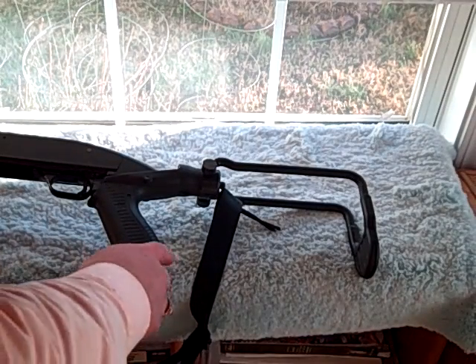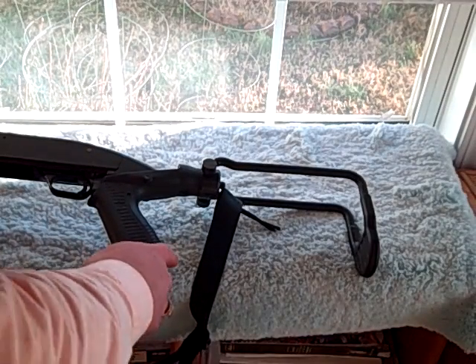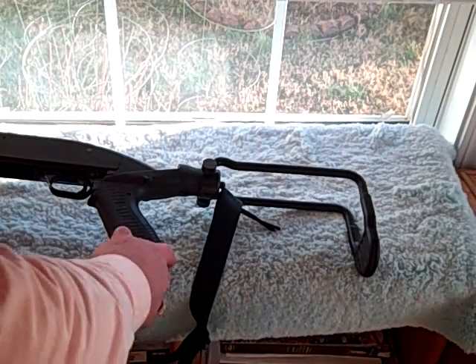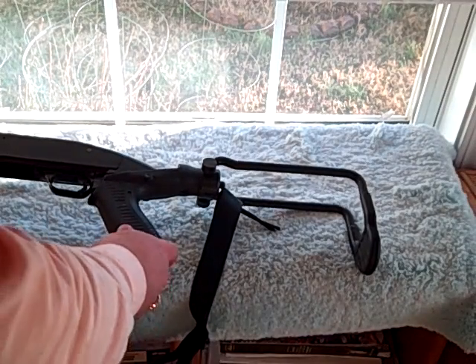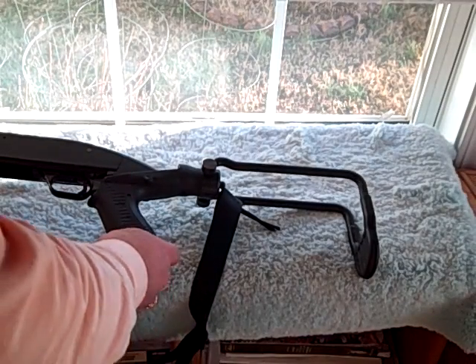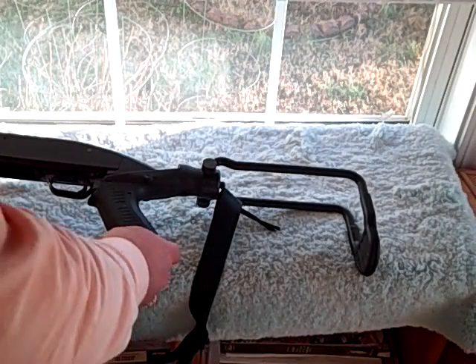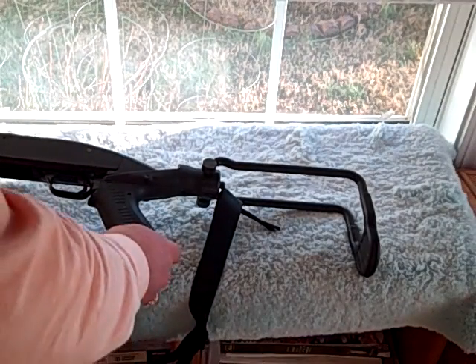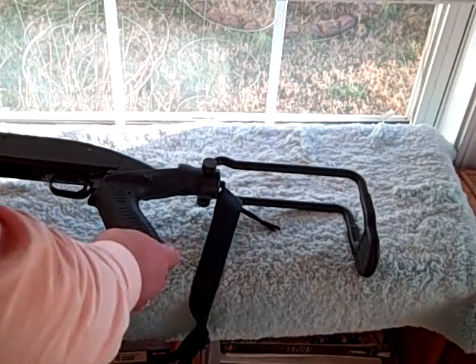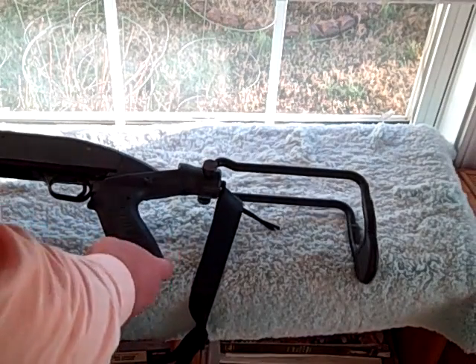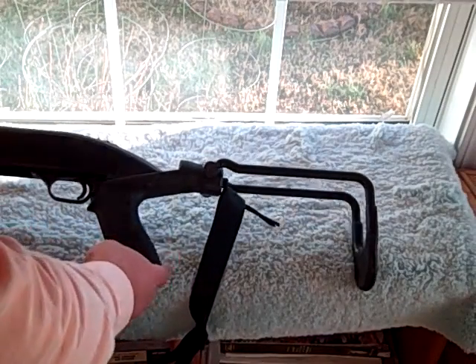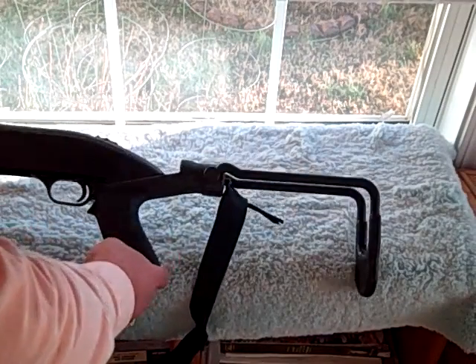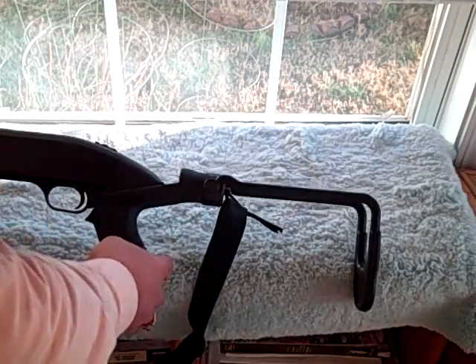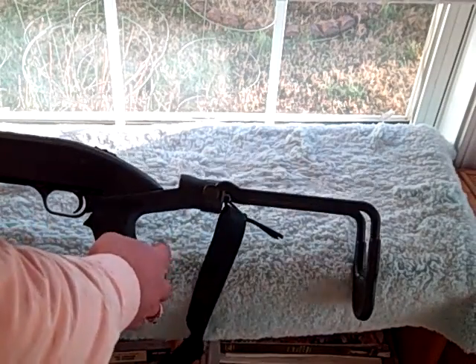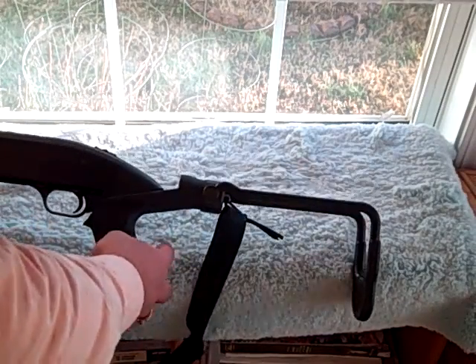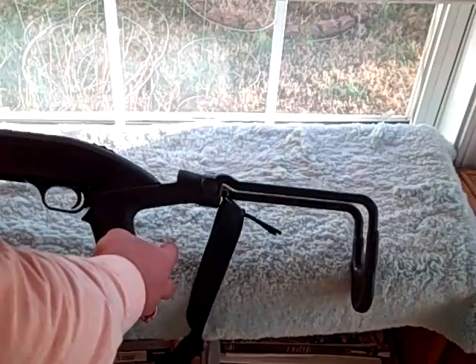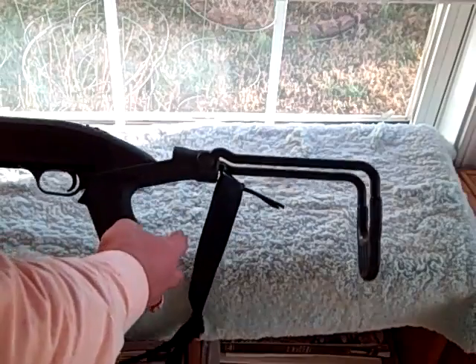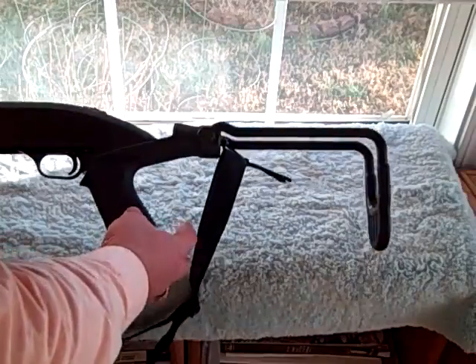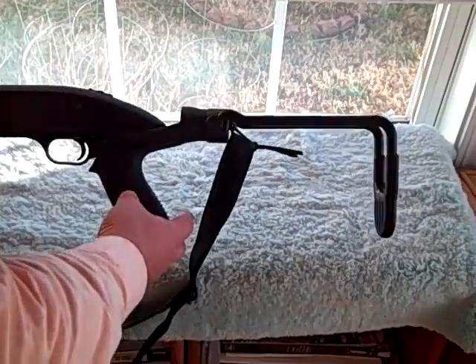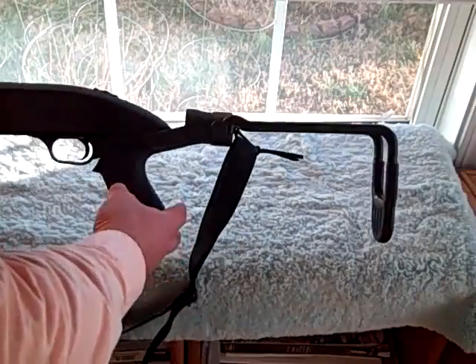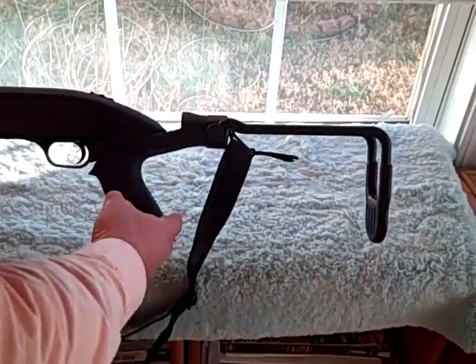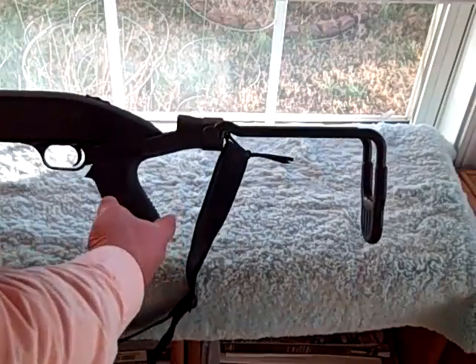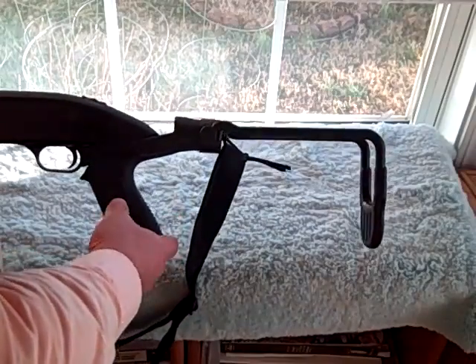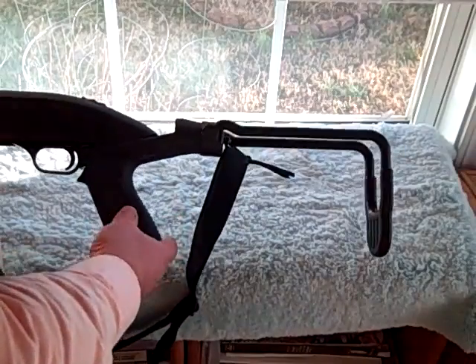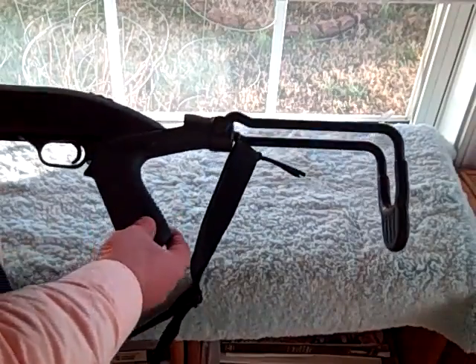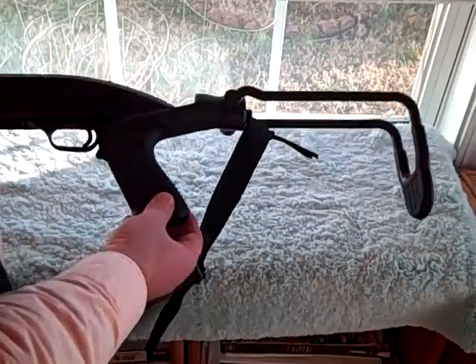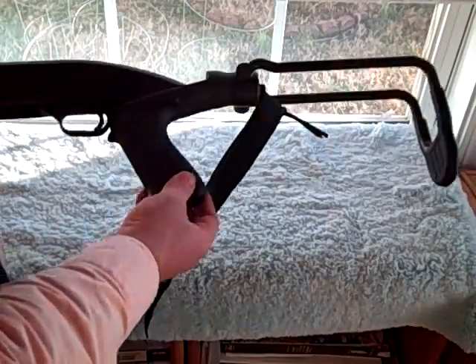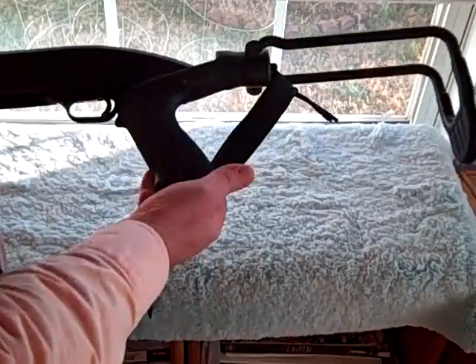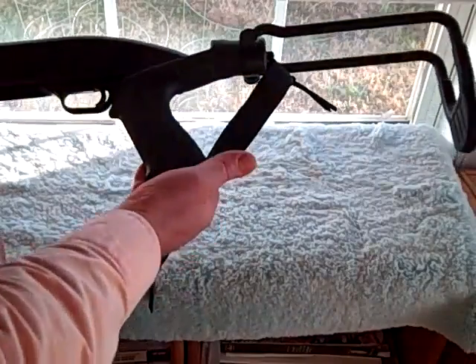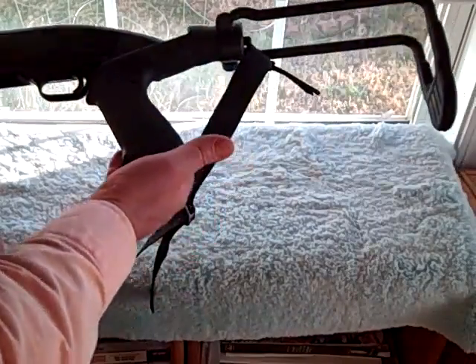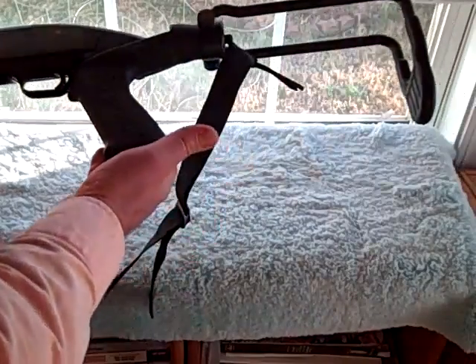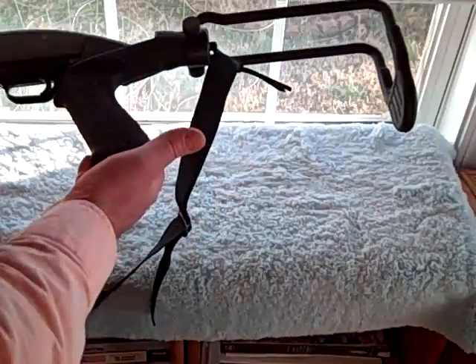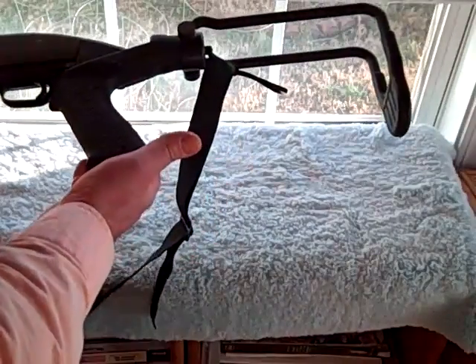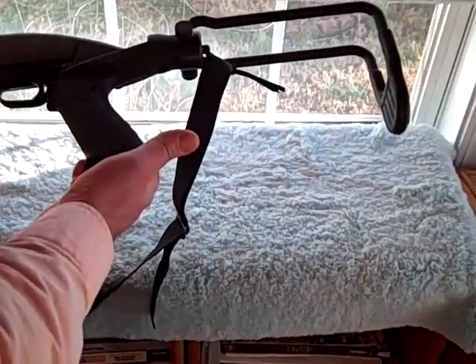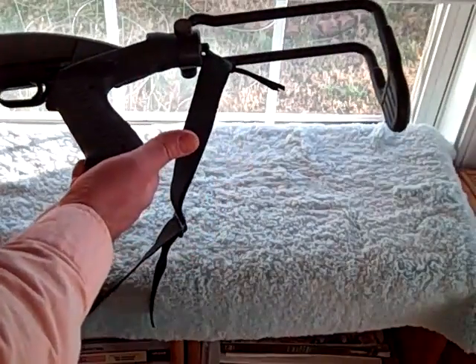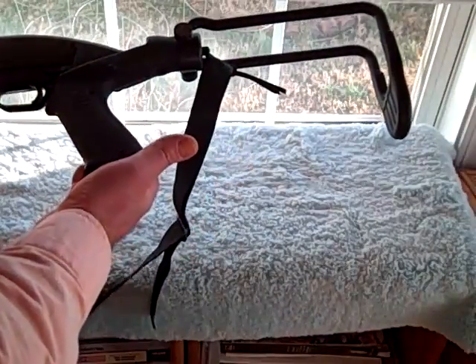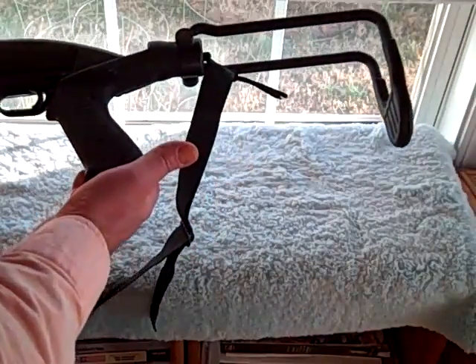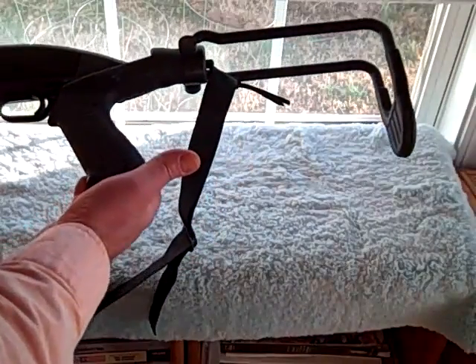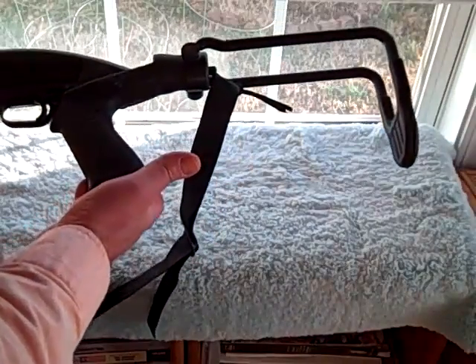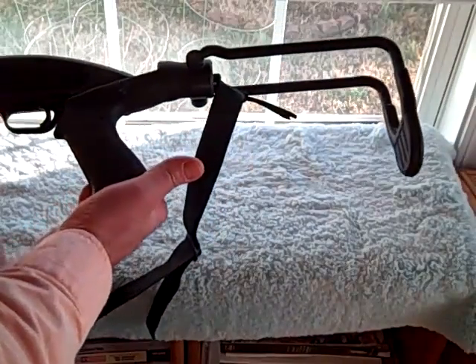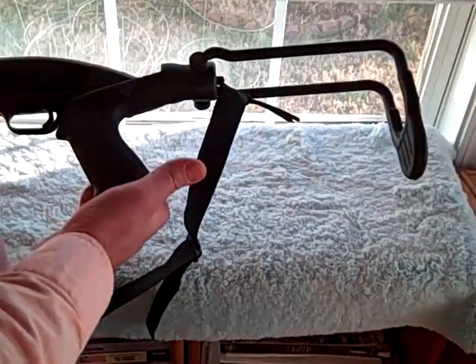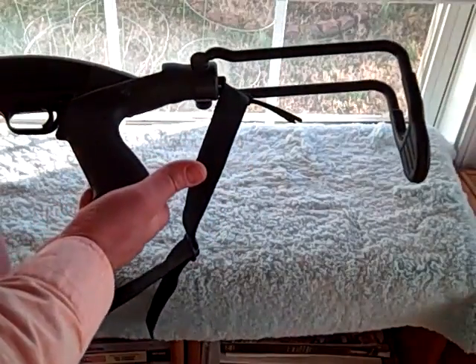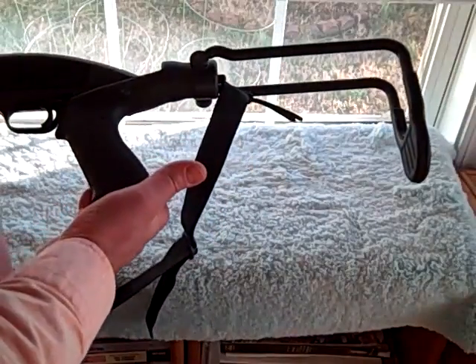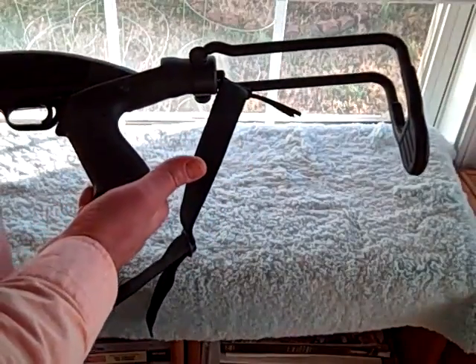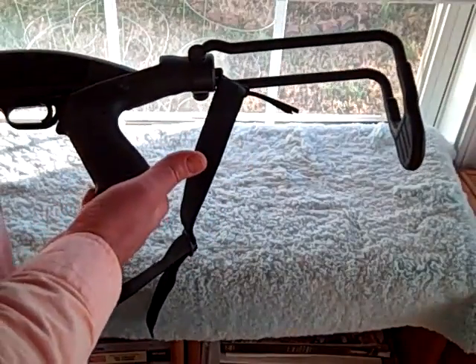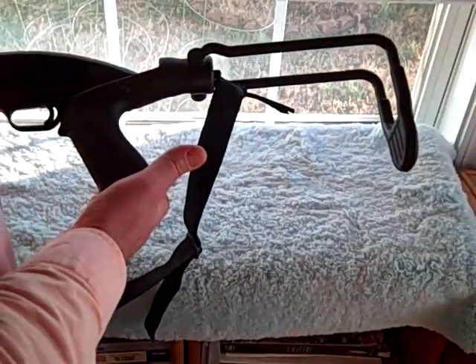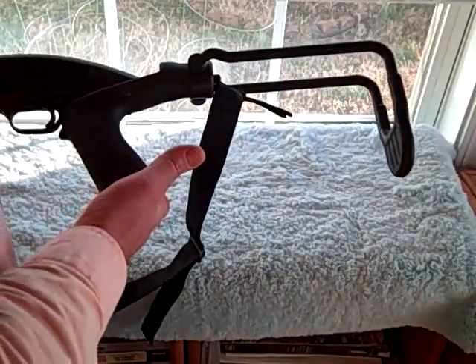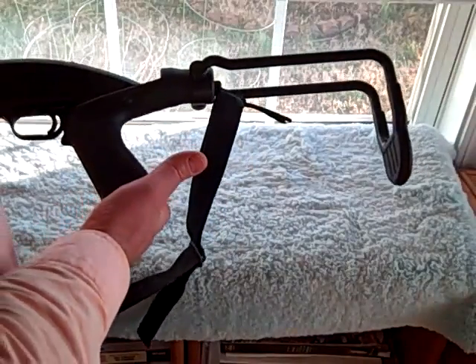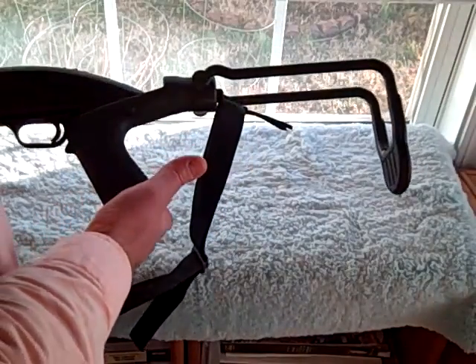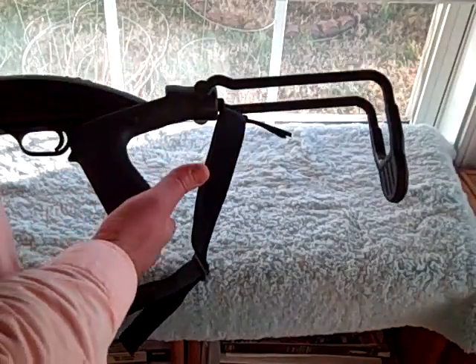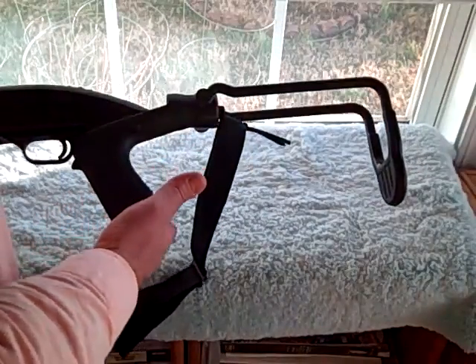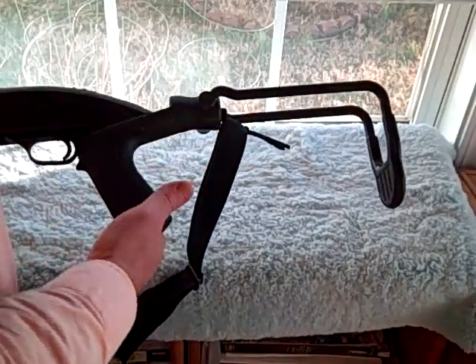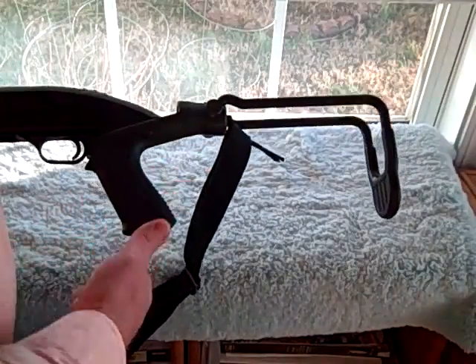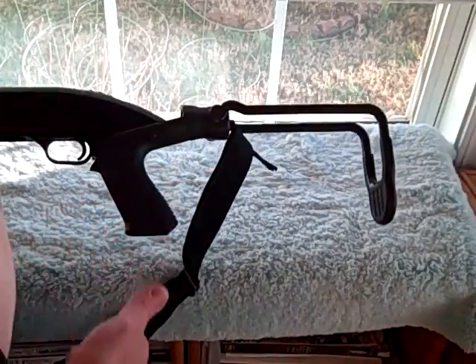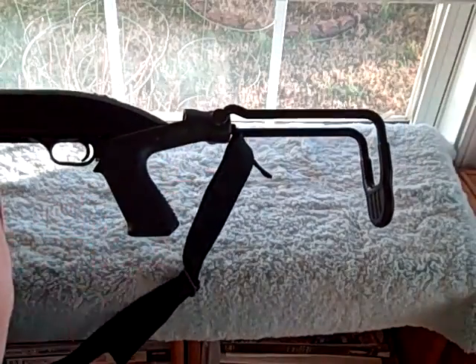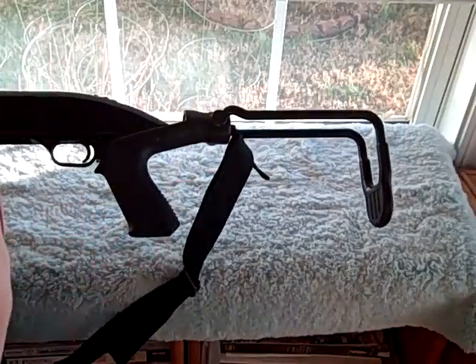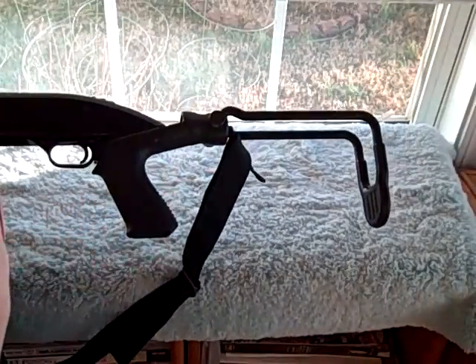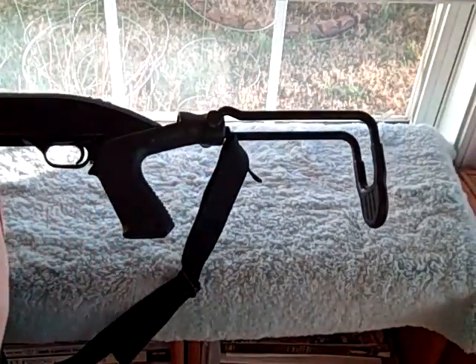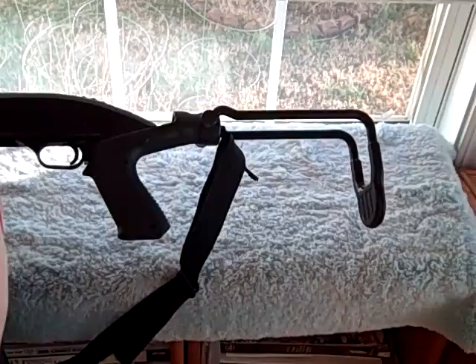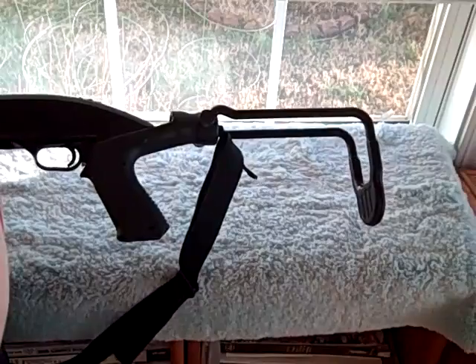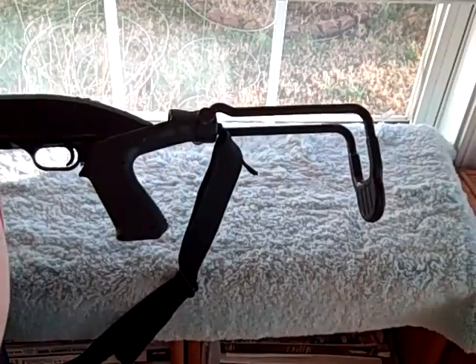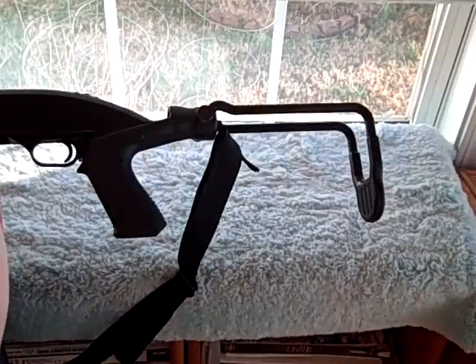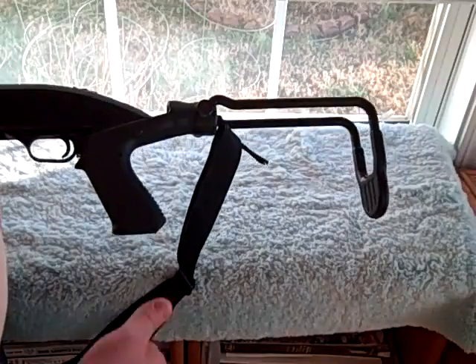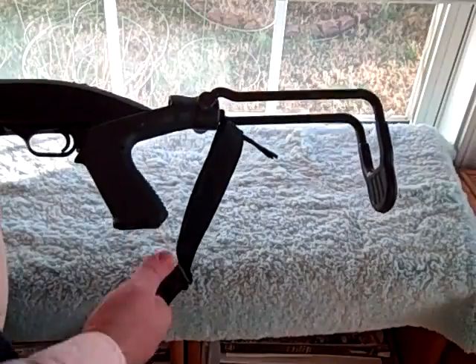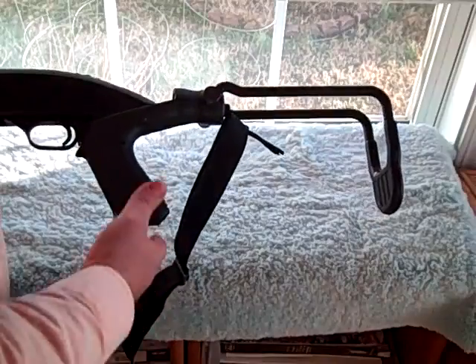It's very easy to install — pretty much just one screw that puts this into place. So this is about a five-minute installation.